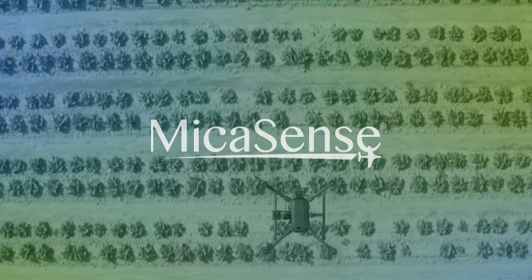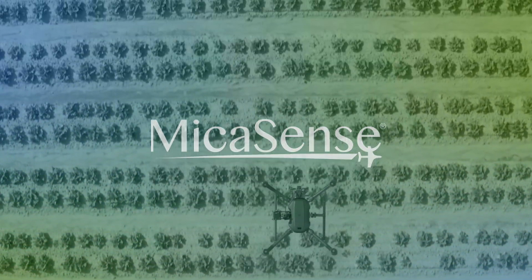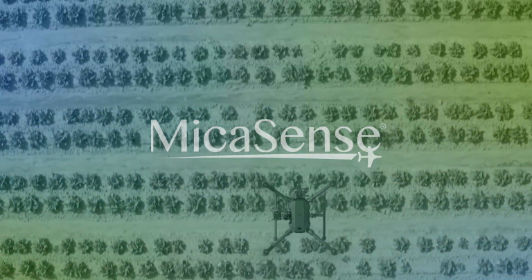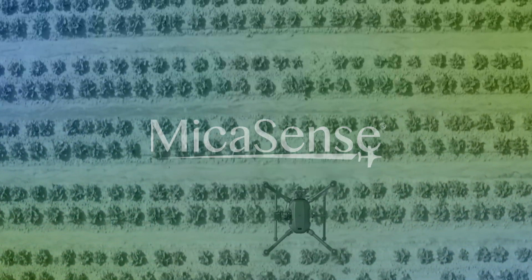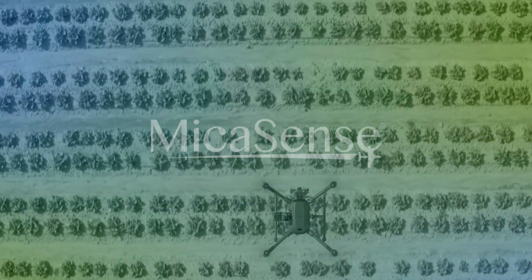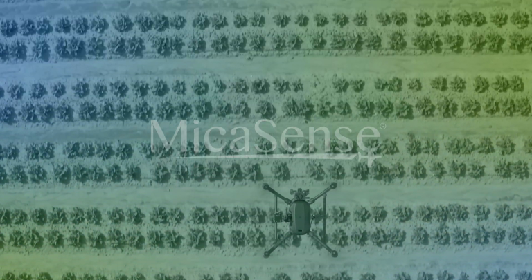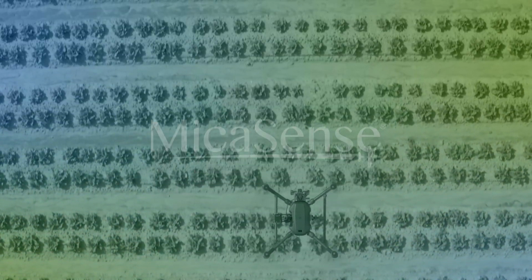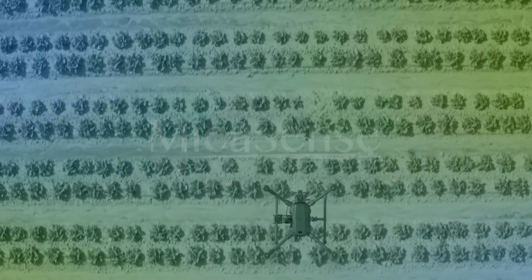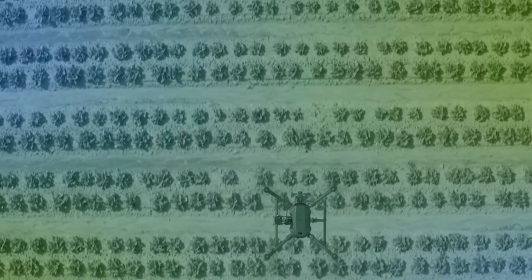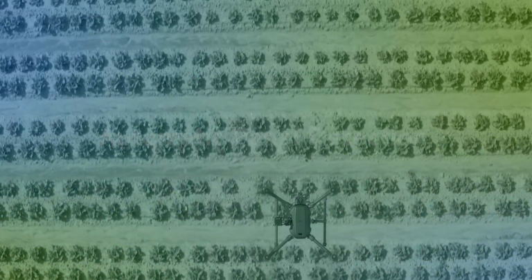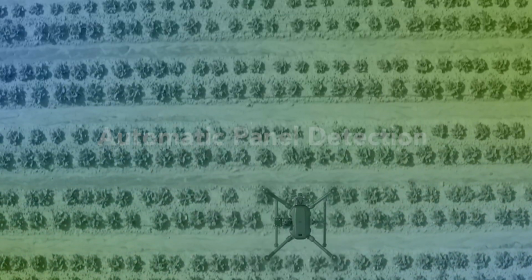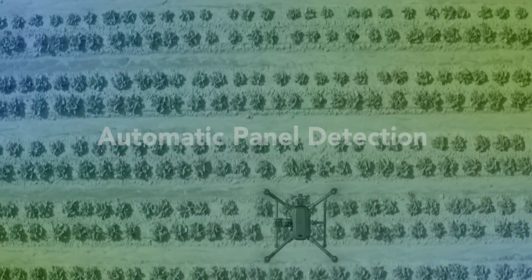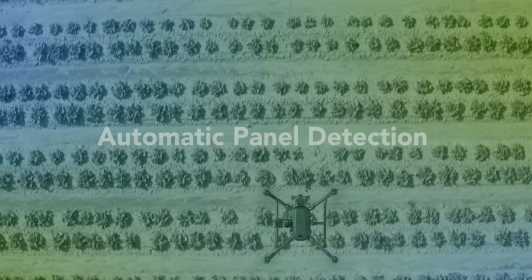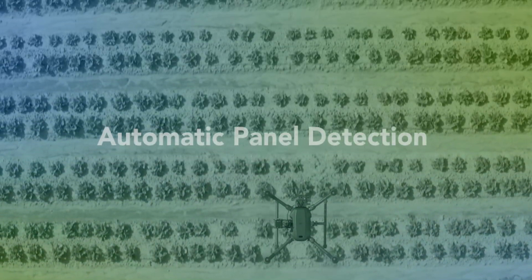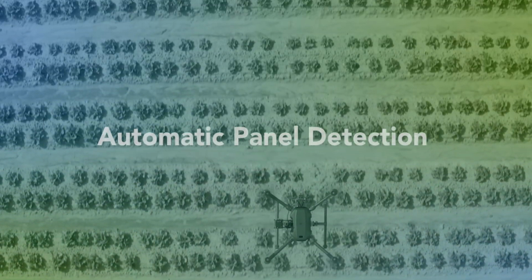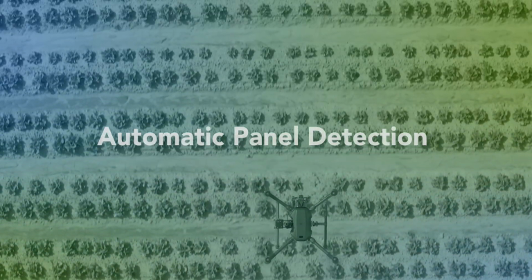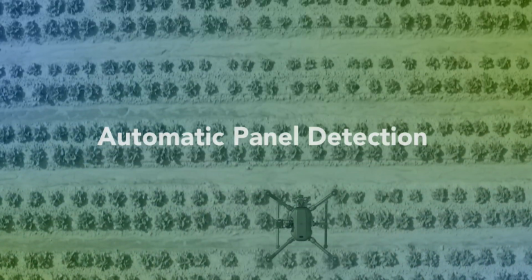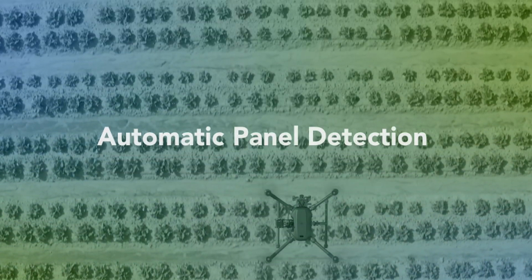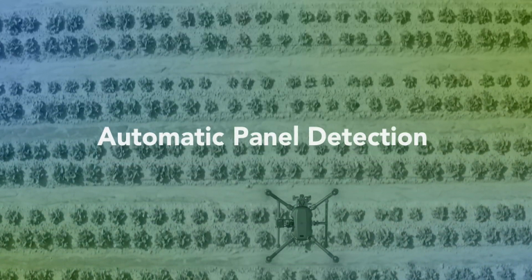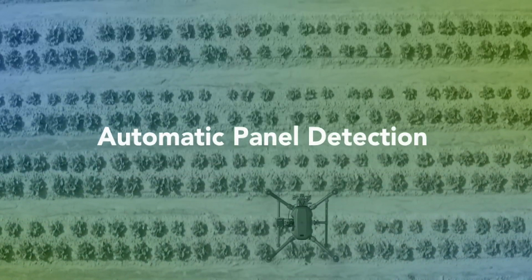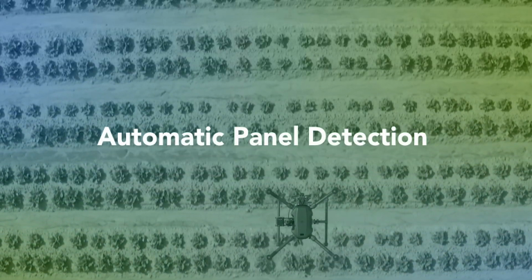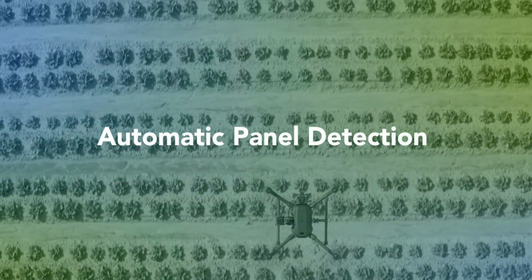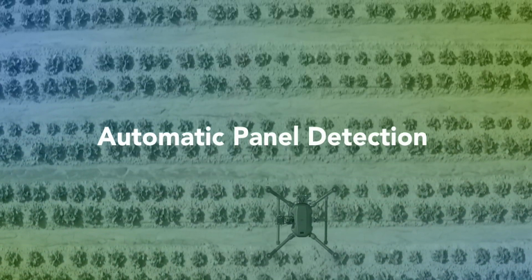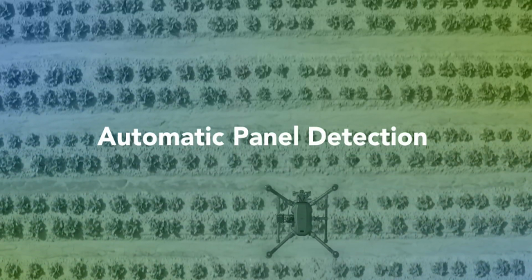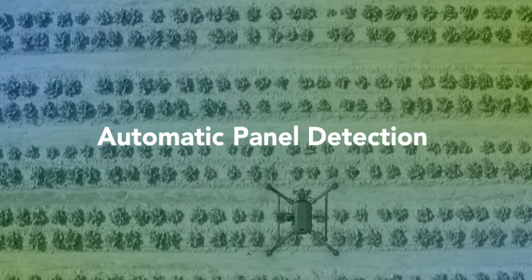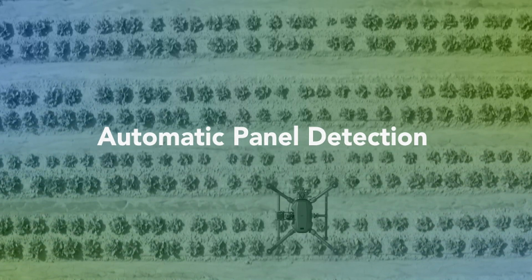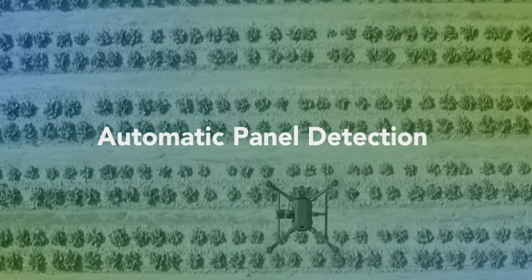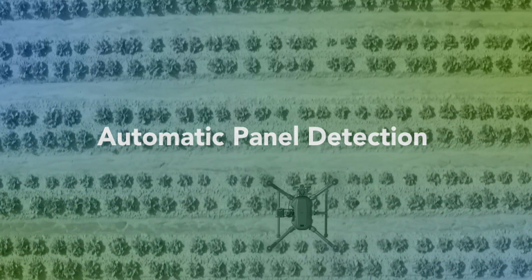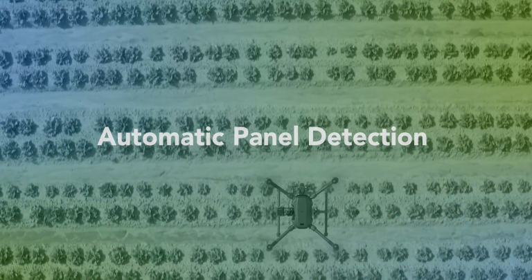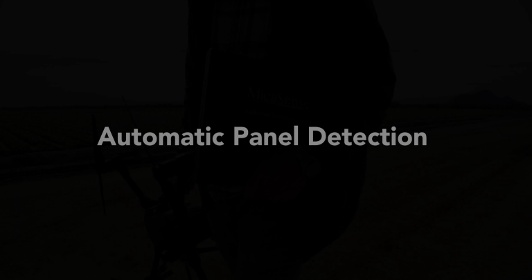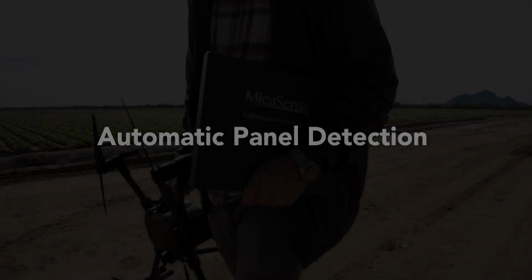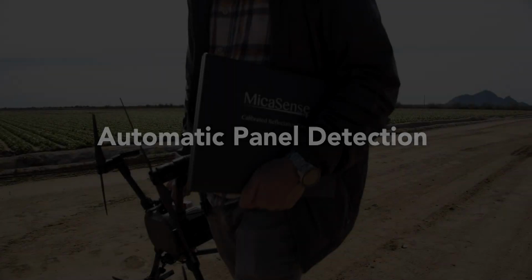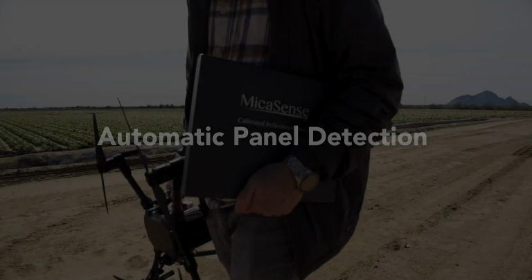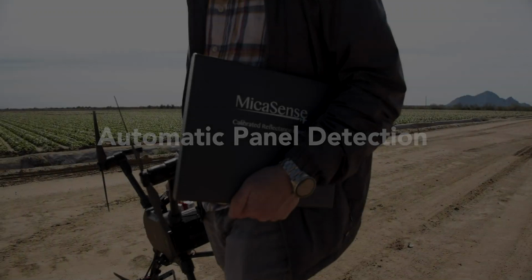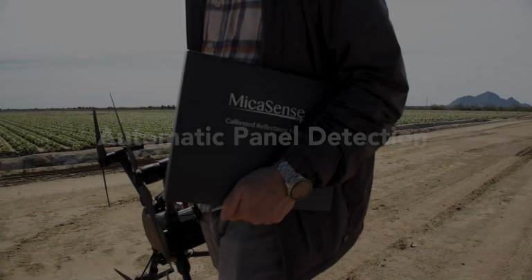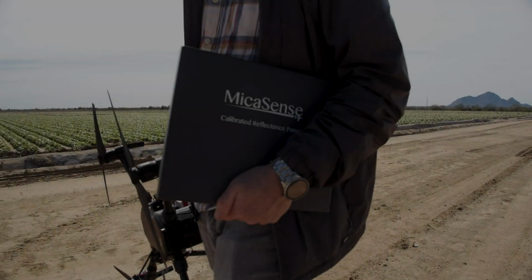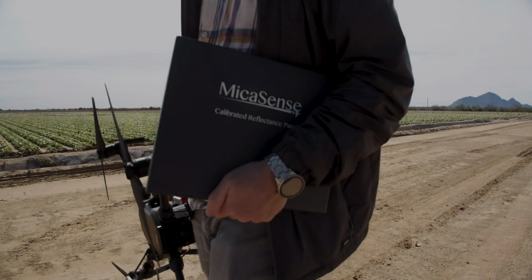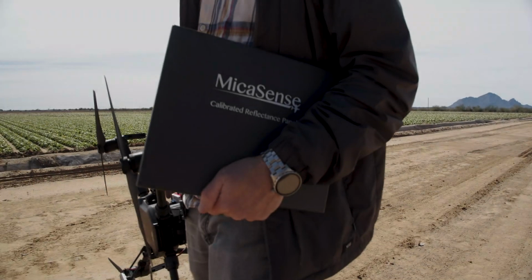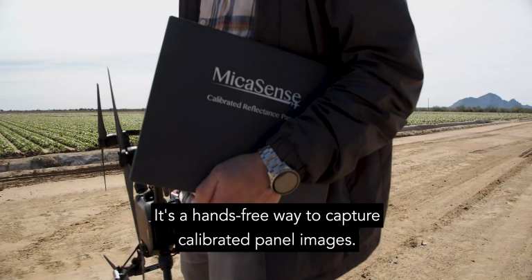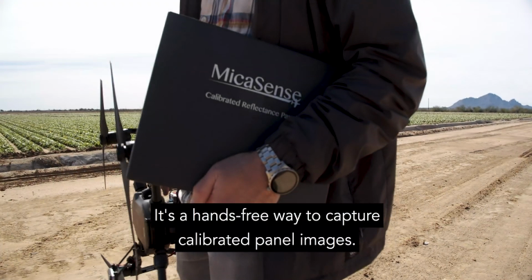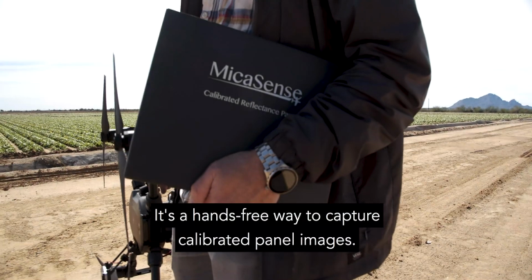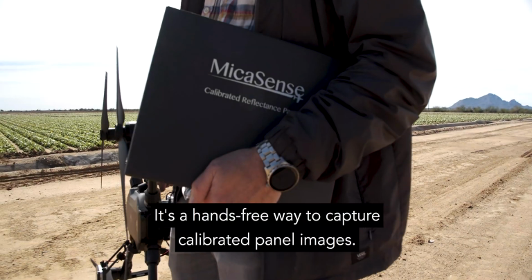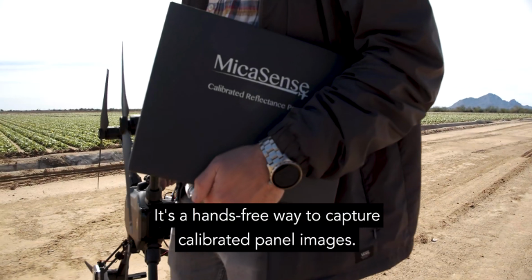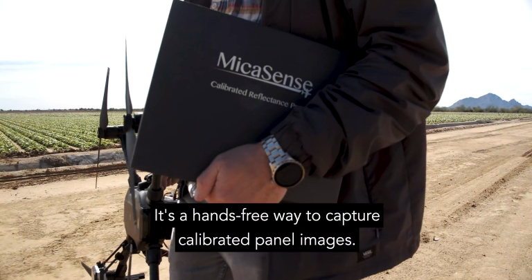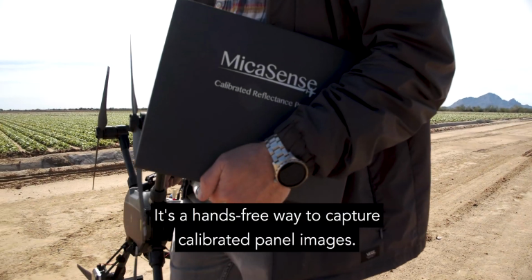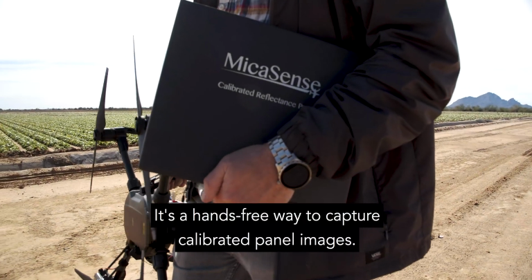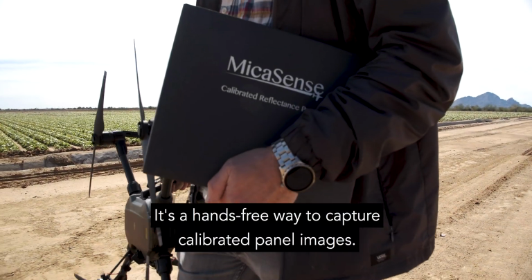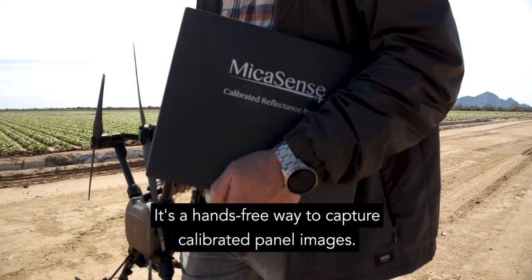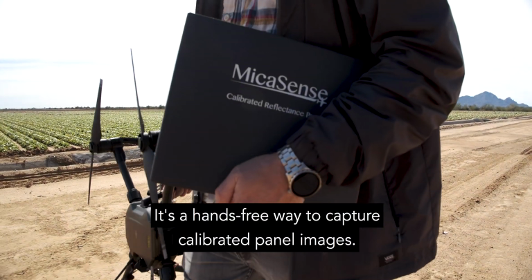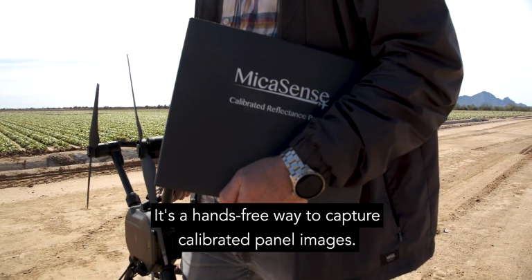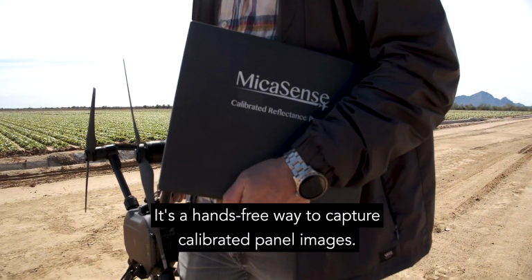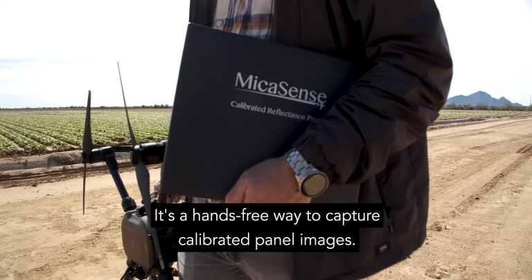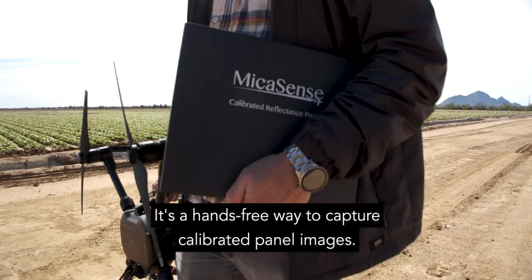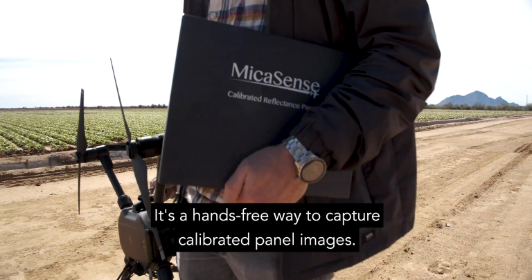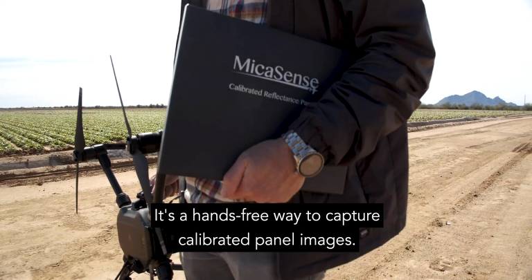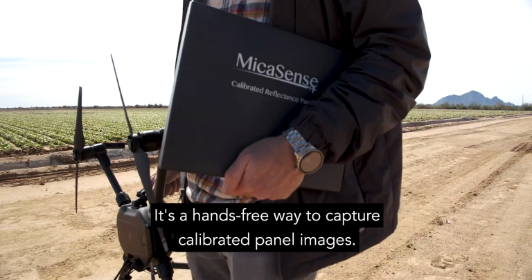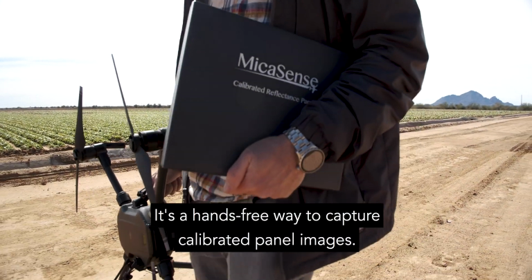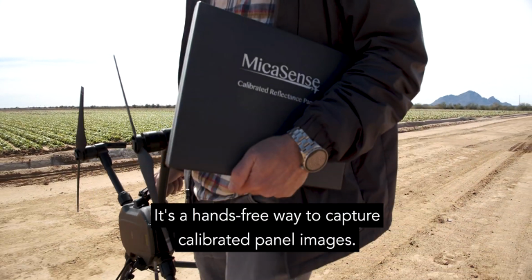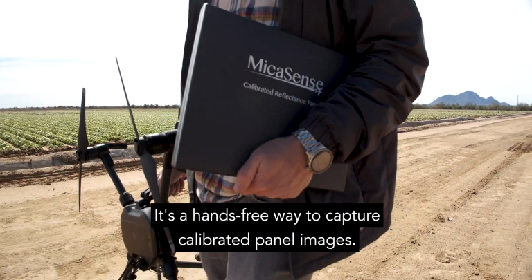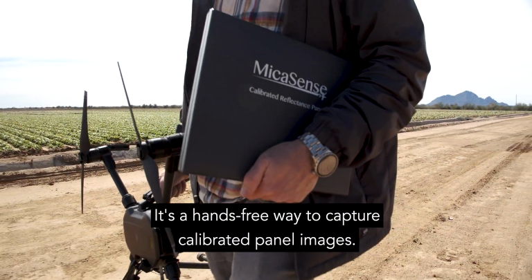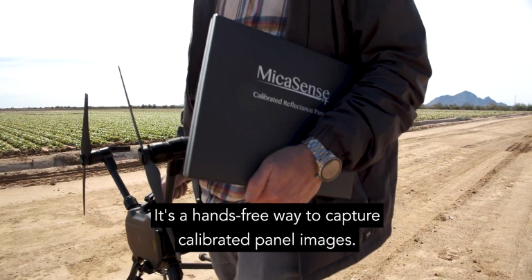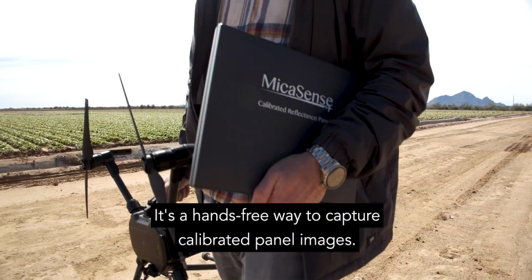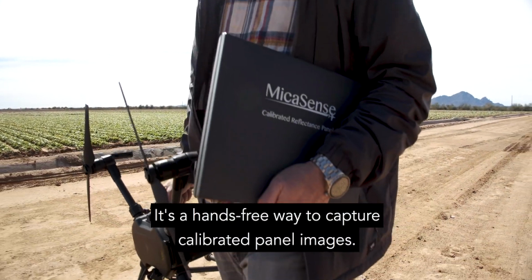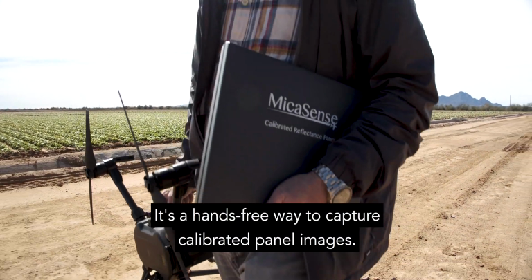Introducing Automatic Panel Capture Mode from Micasense. It's a hands-free way to capture calibrated panel images.